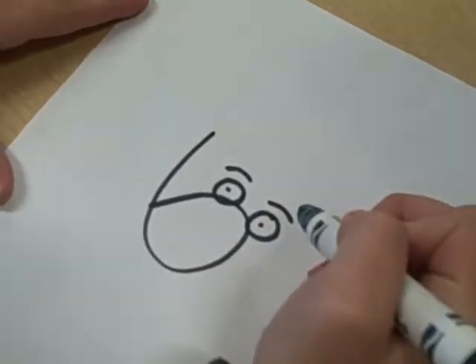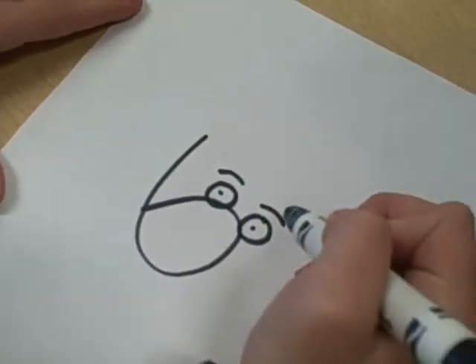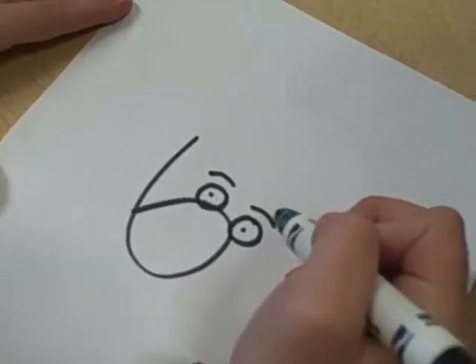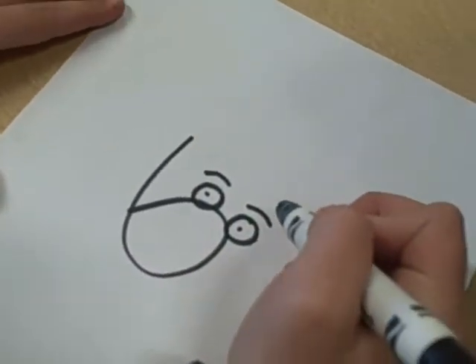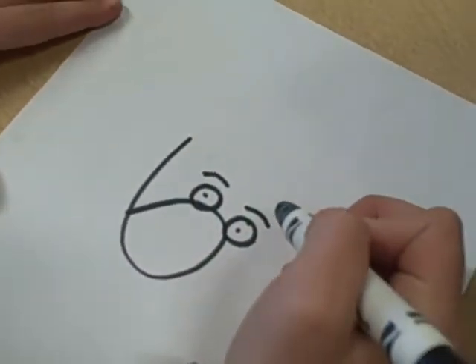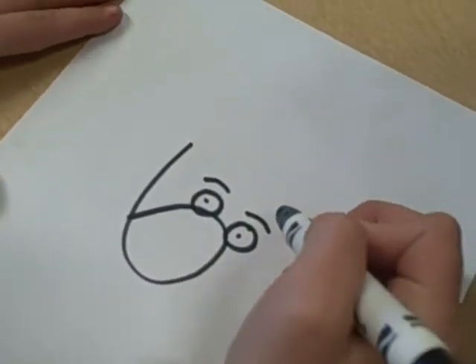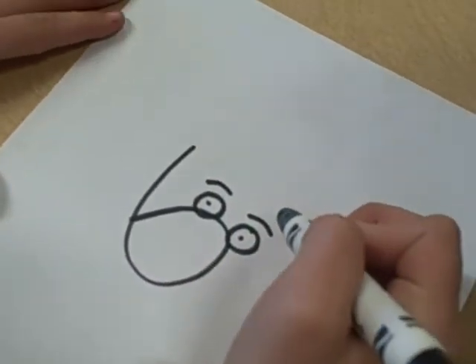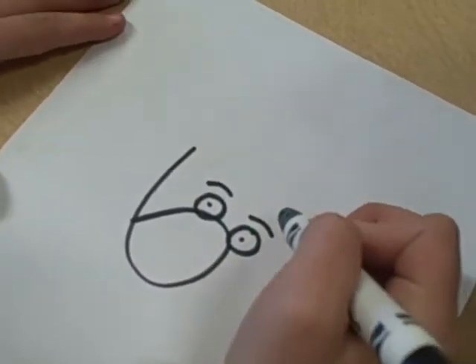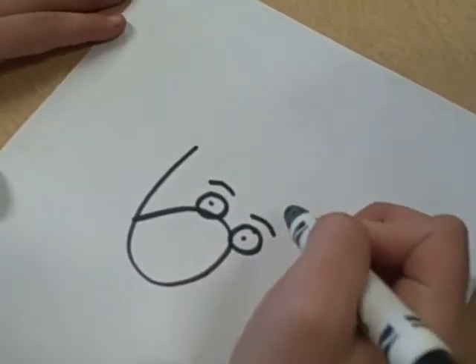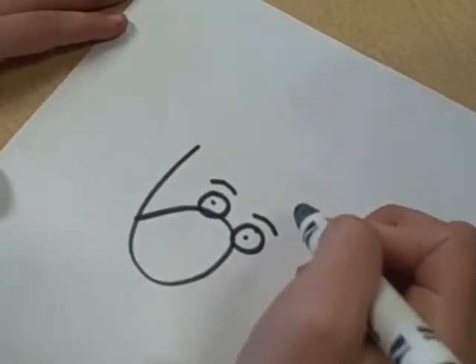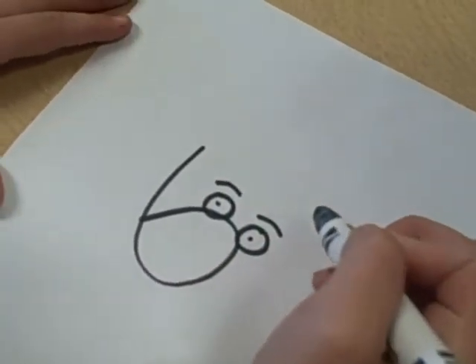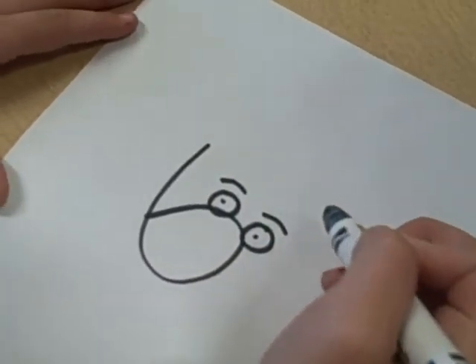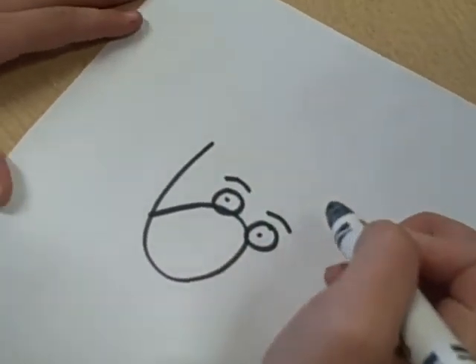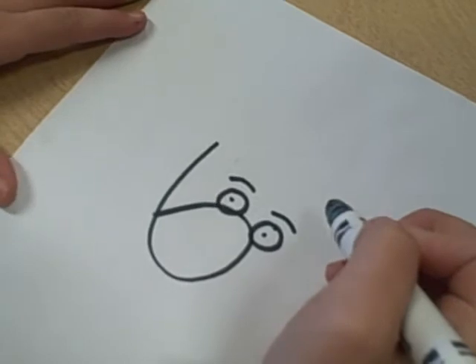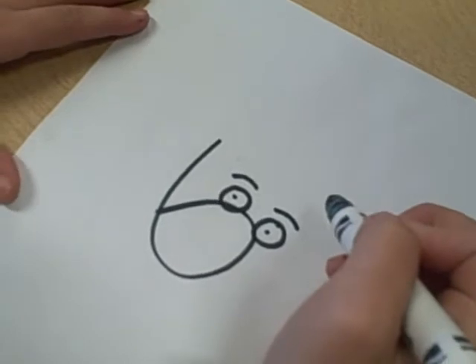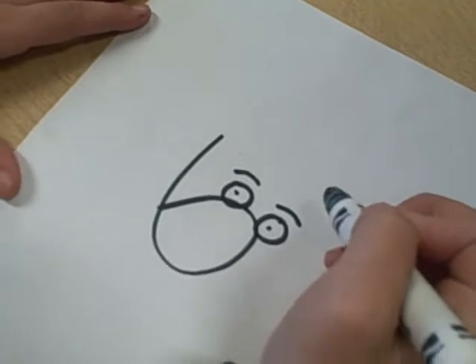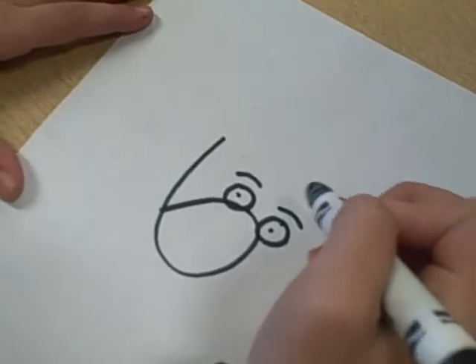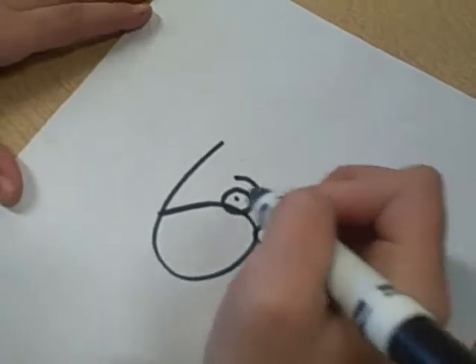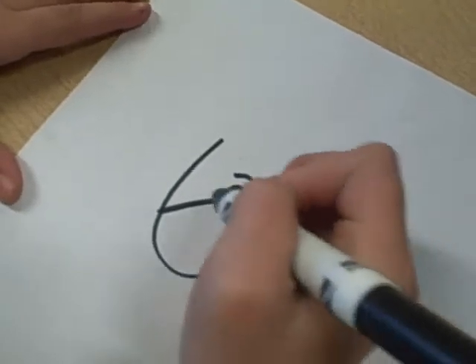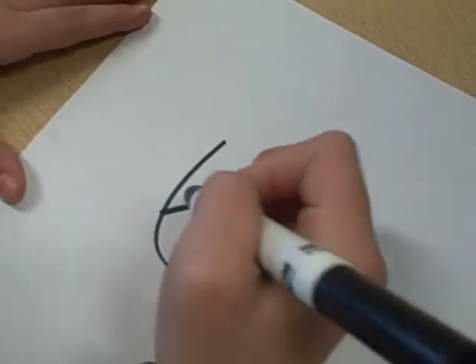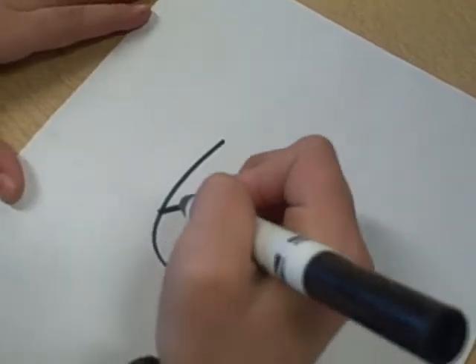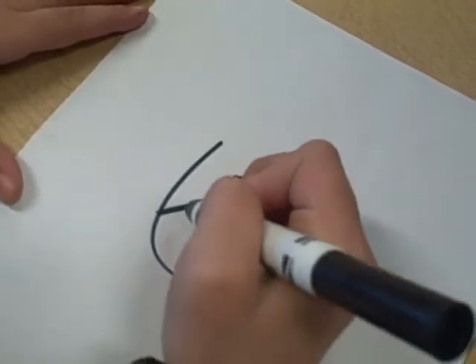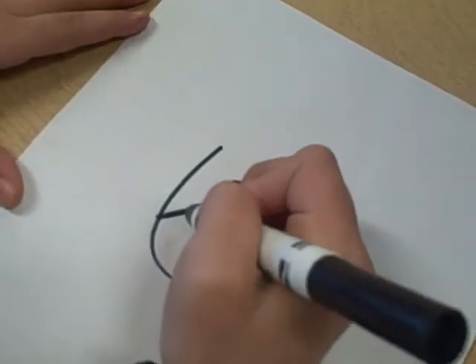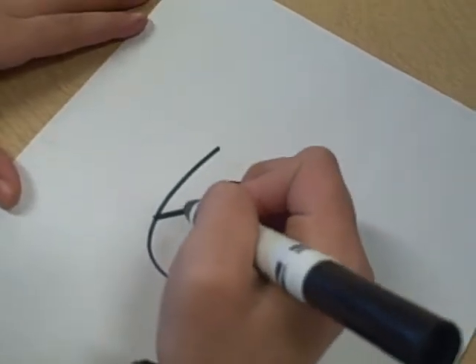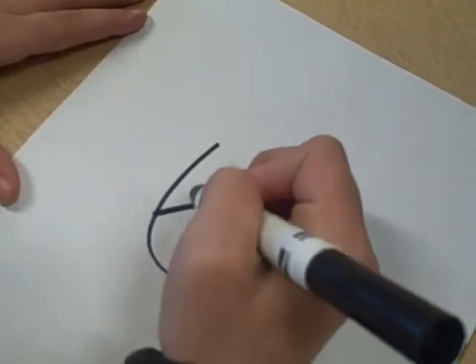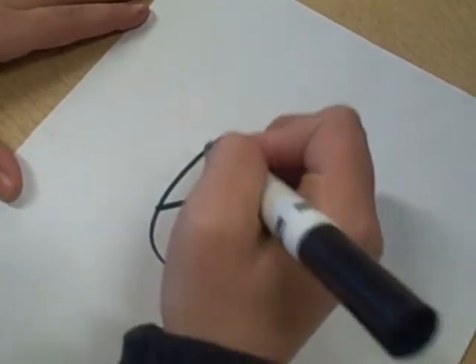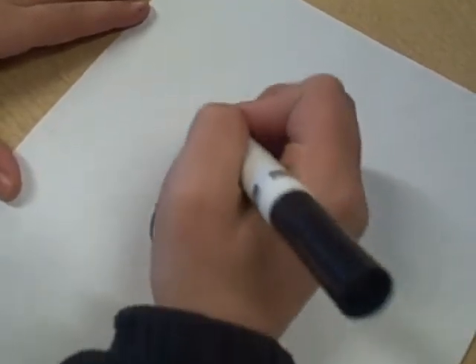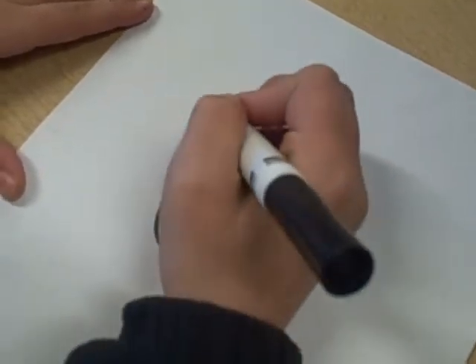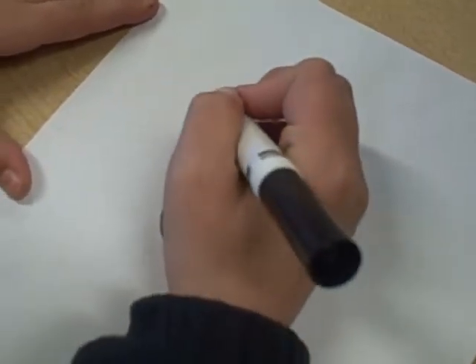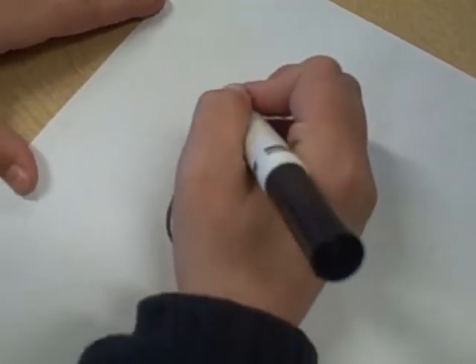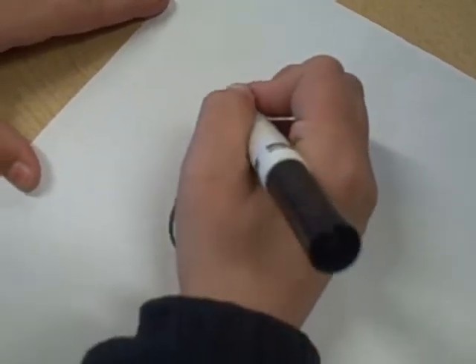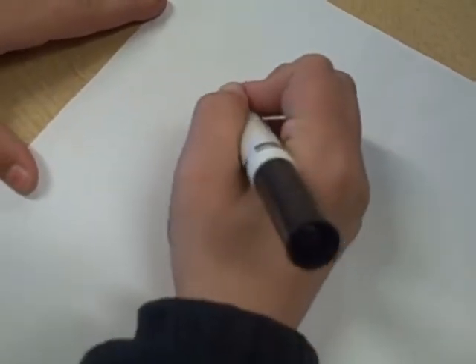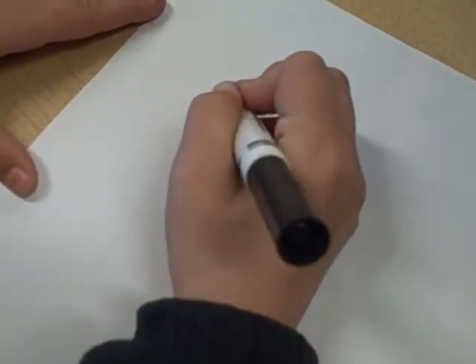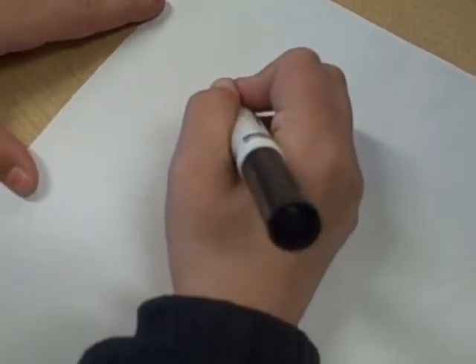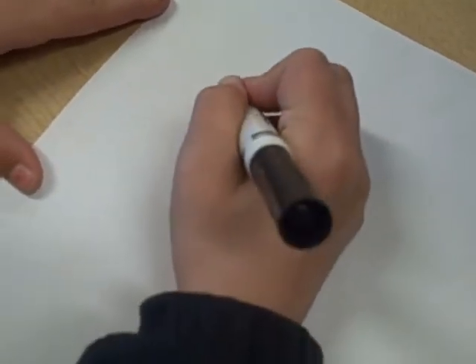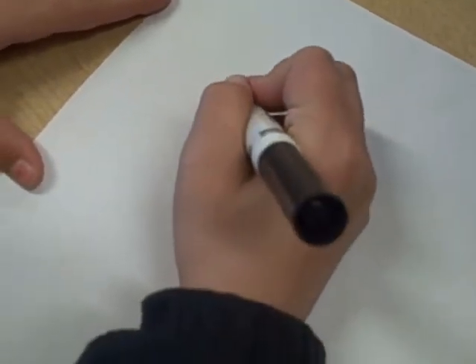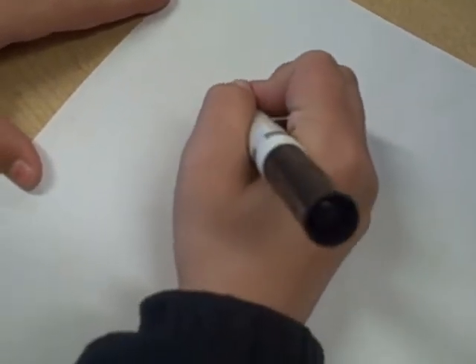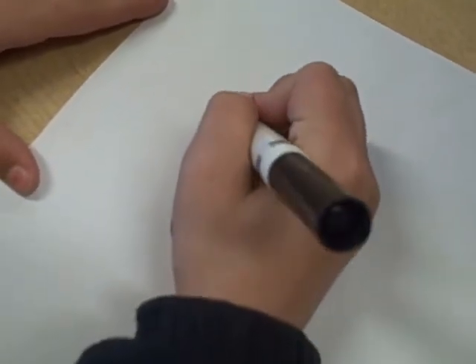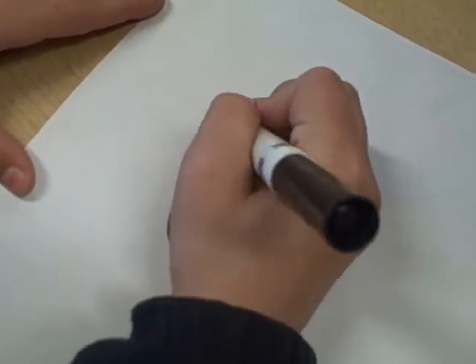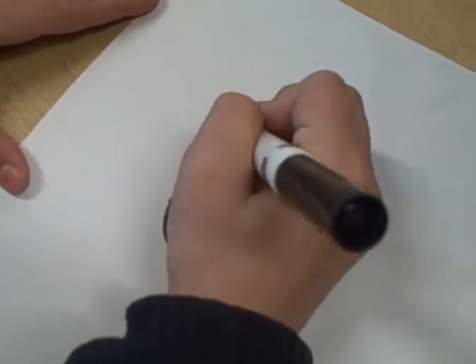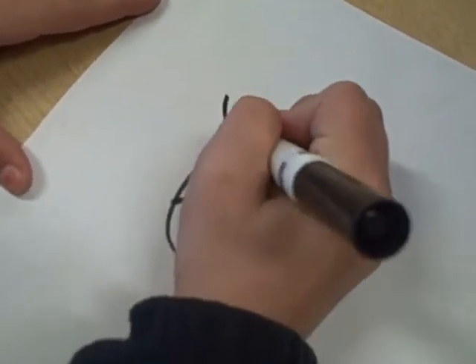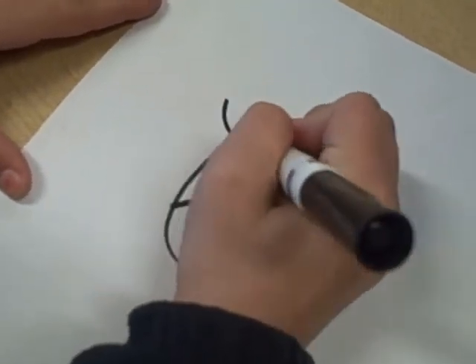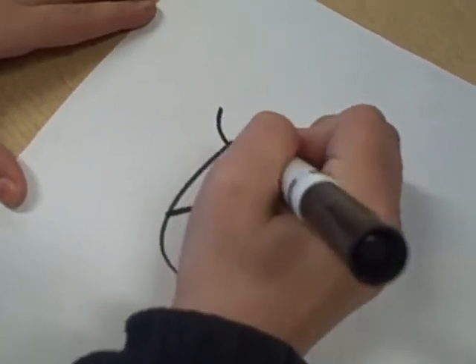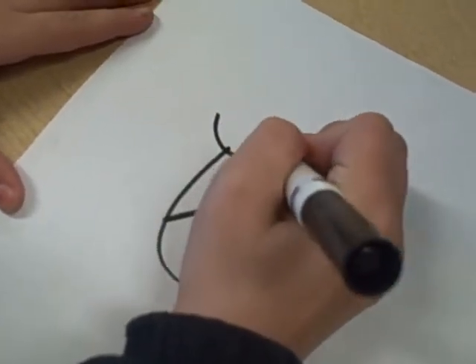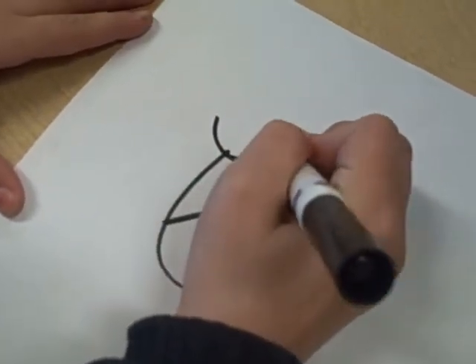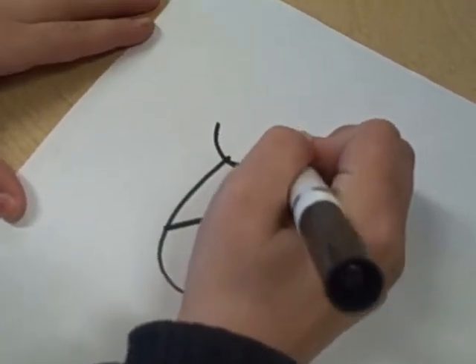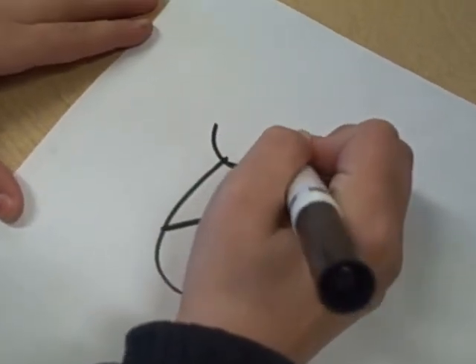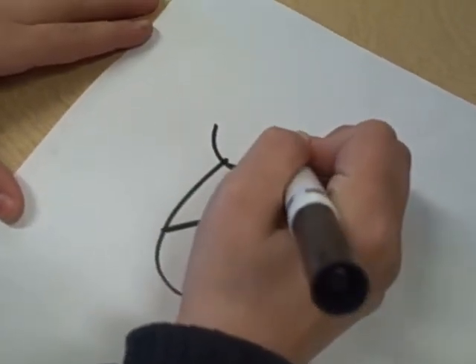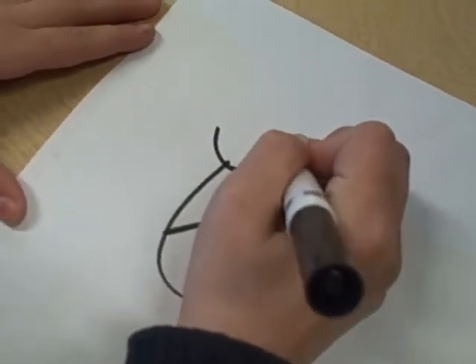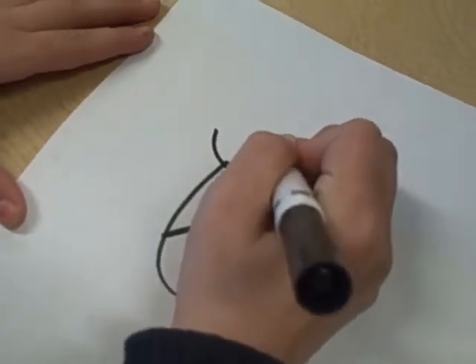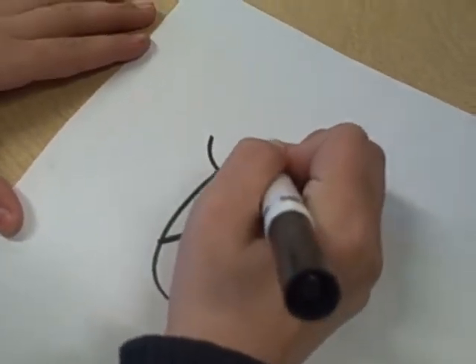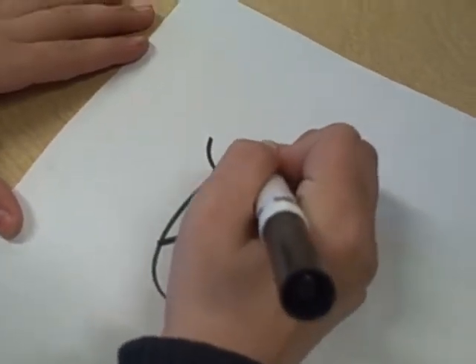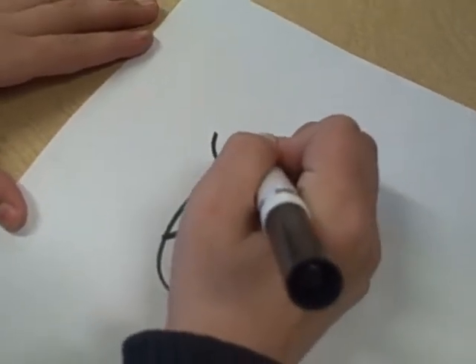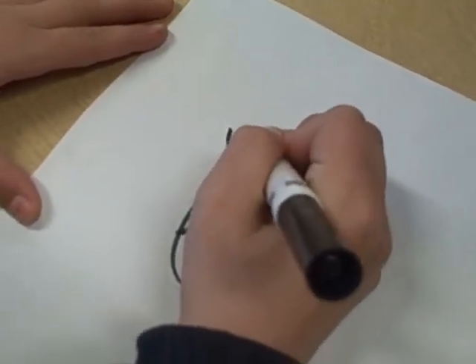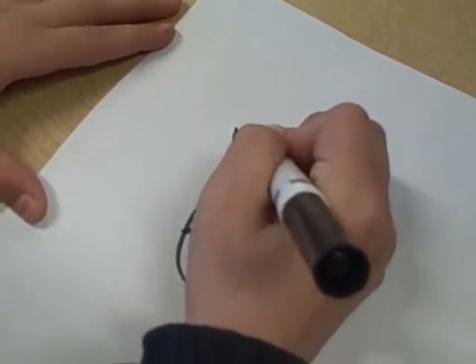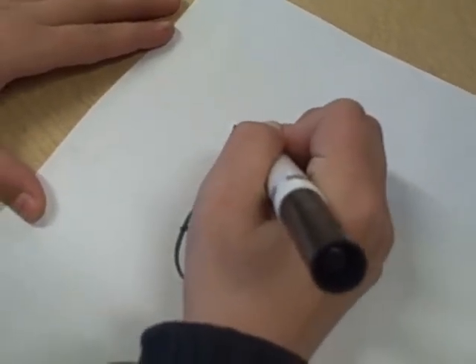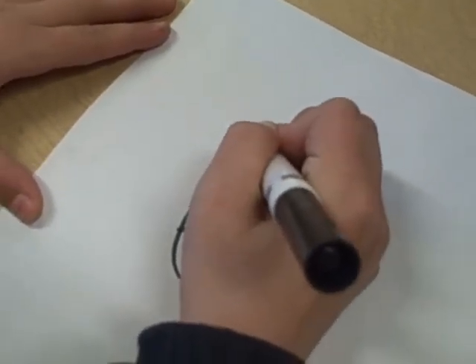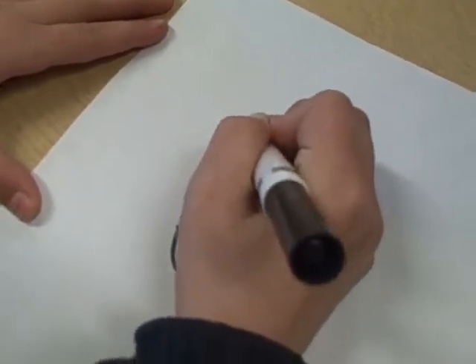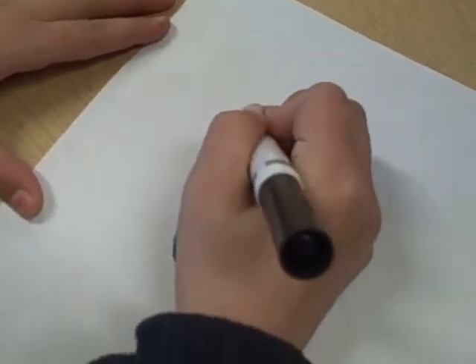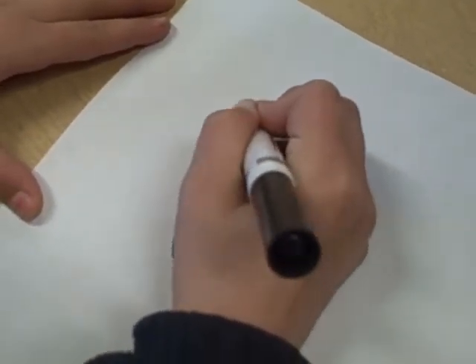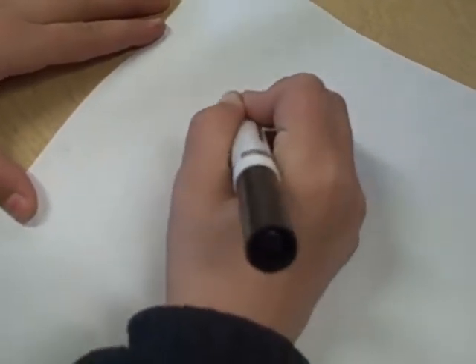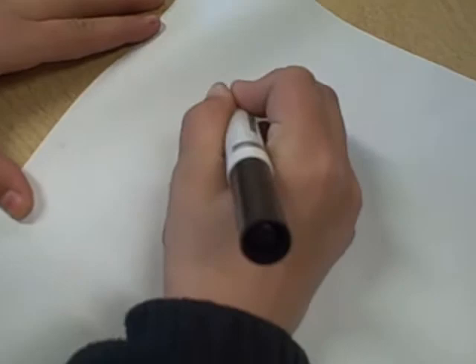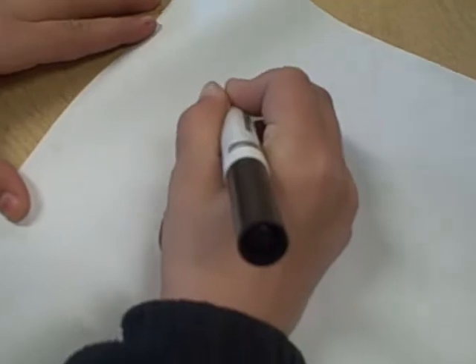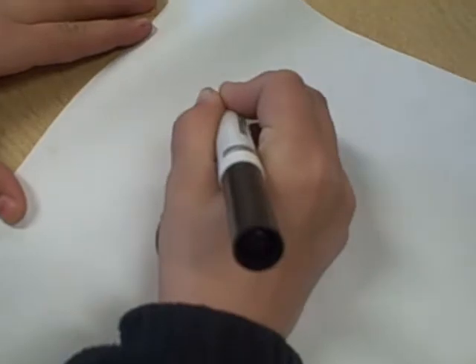Third, draw a swoop and a line down, then a line off at the top of the six.